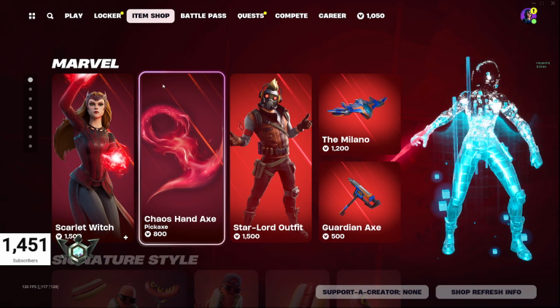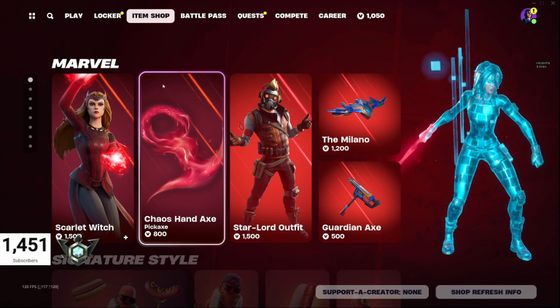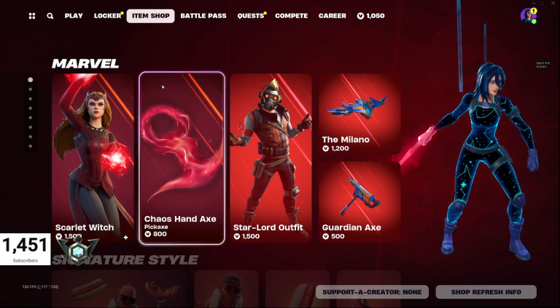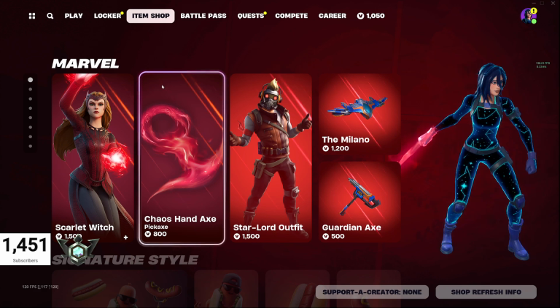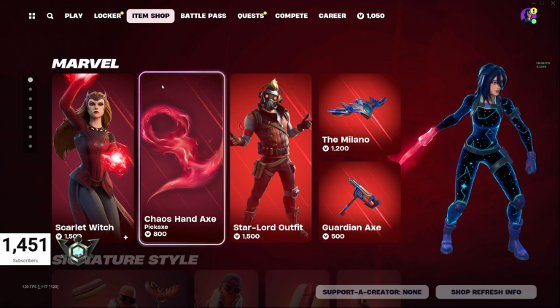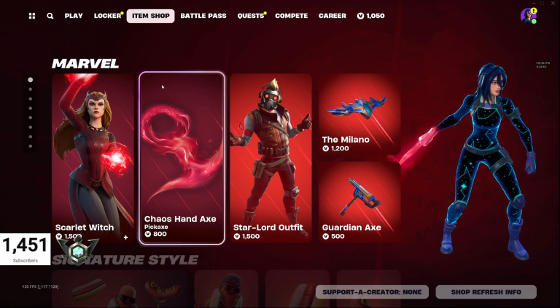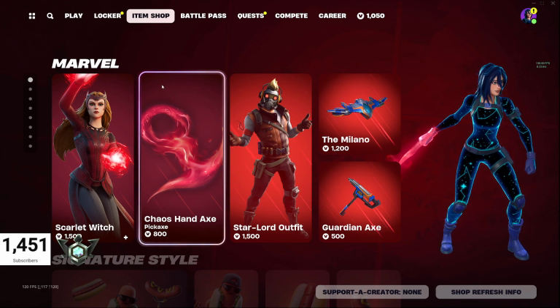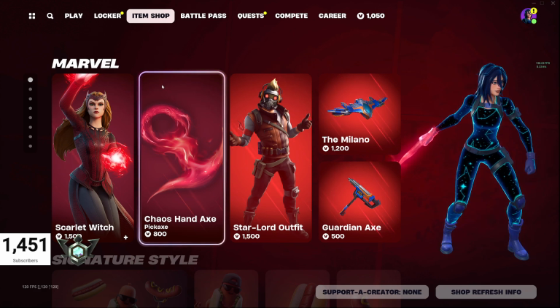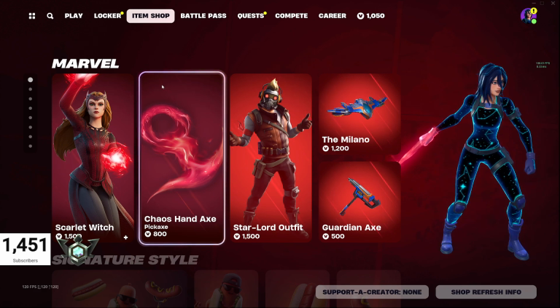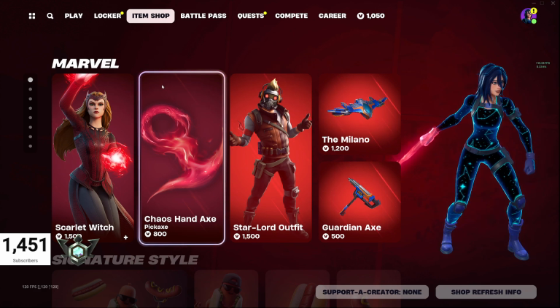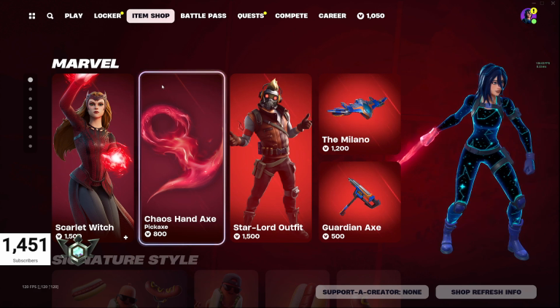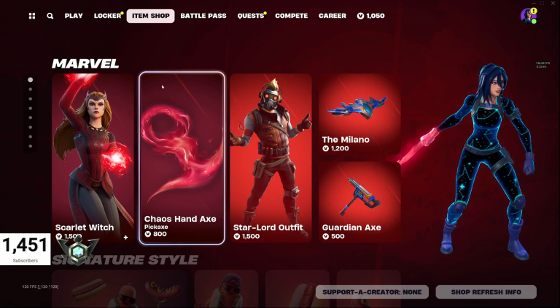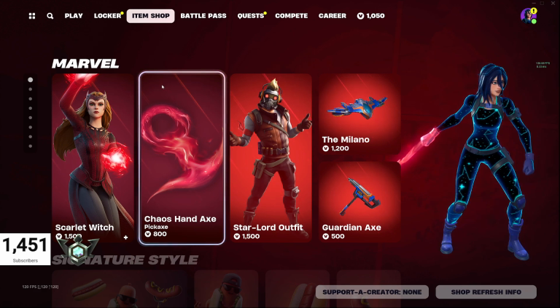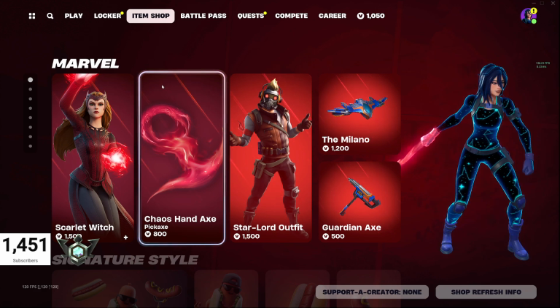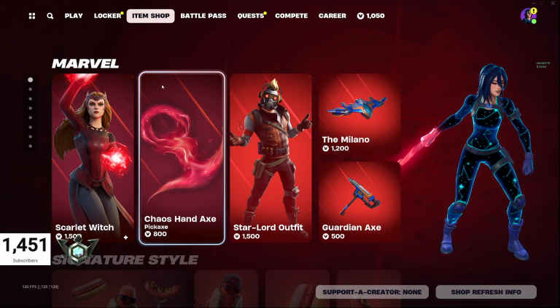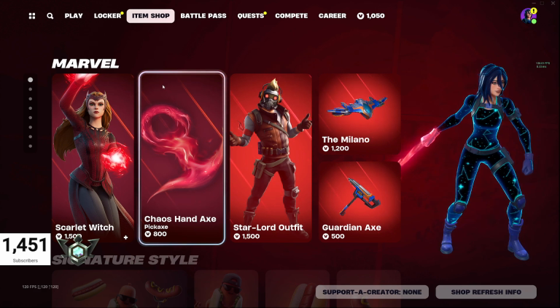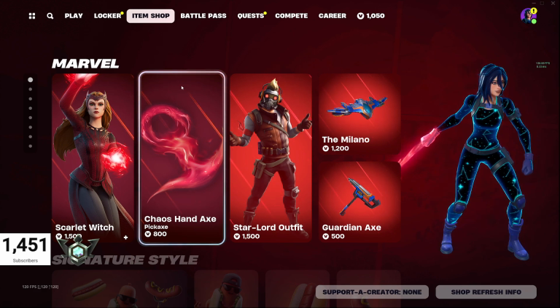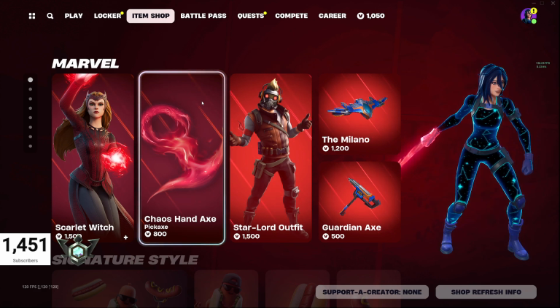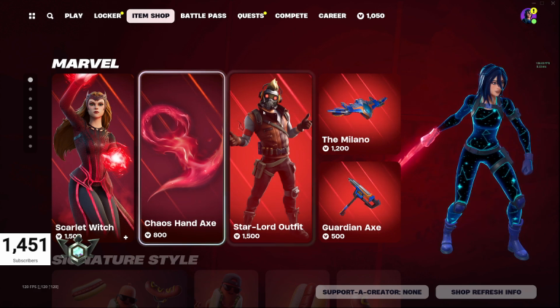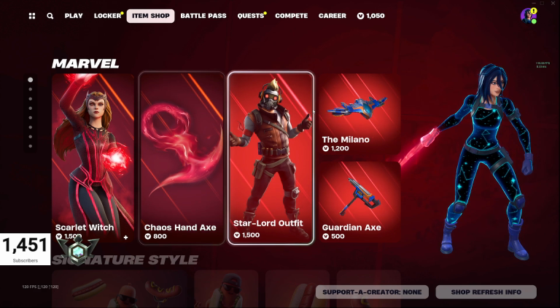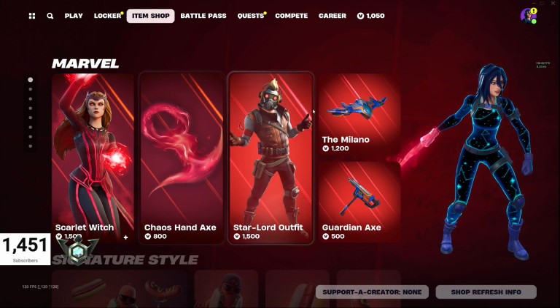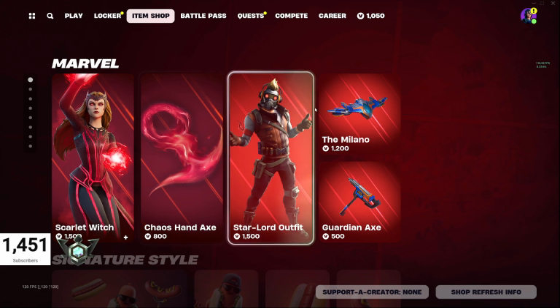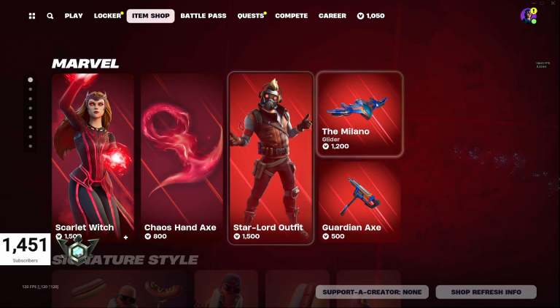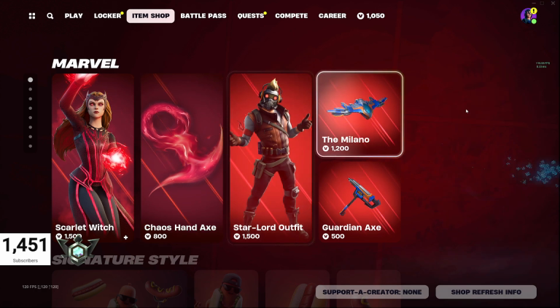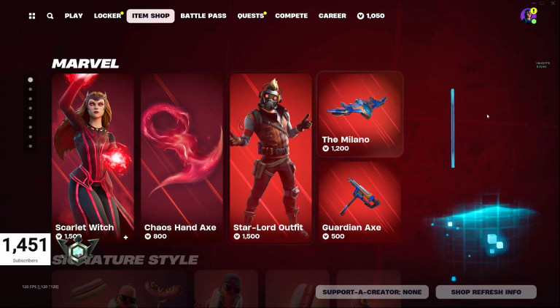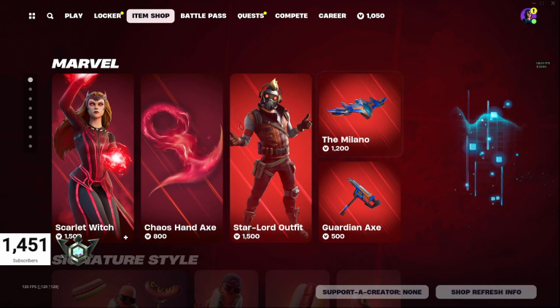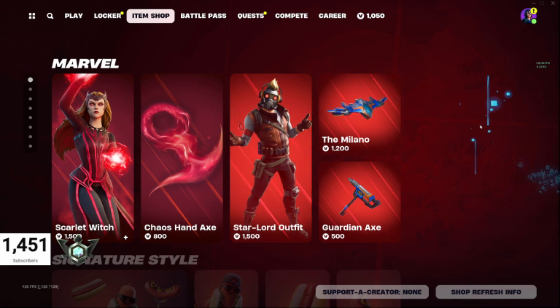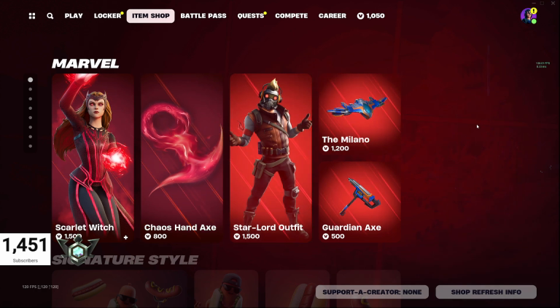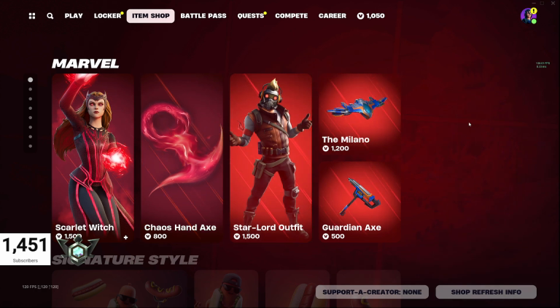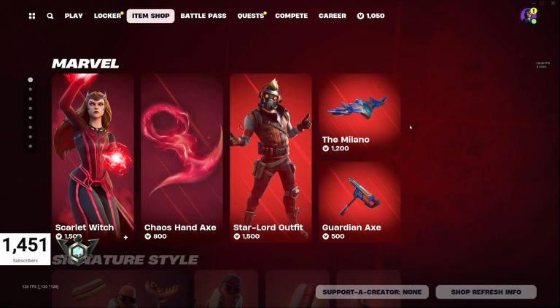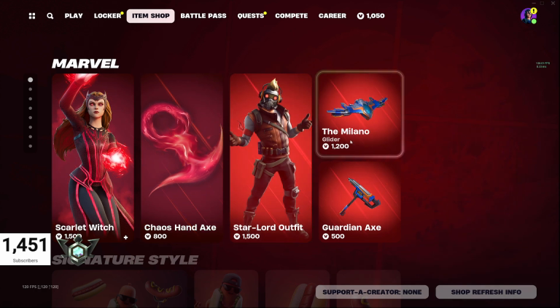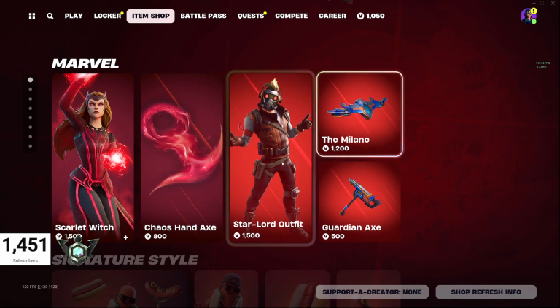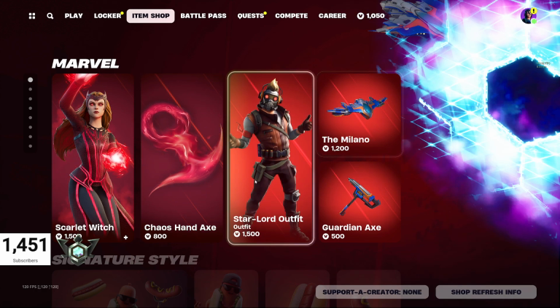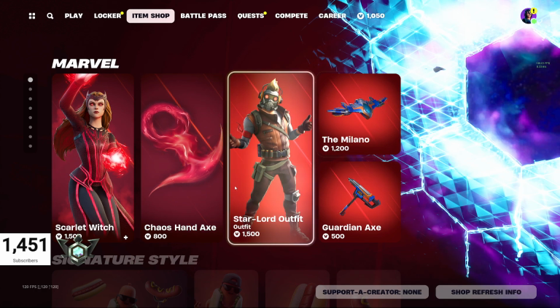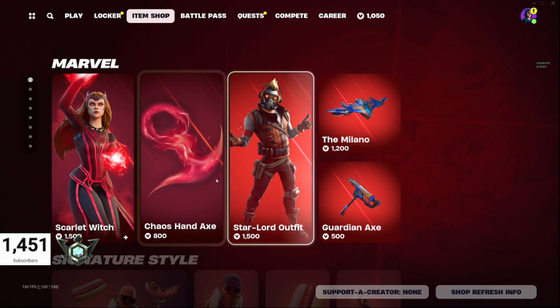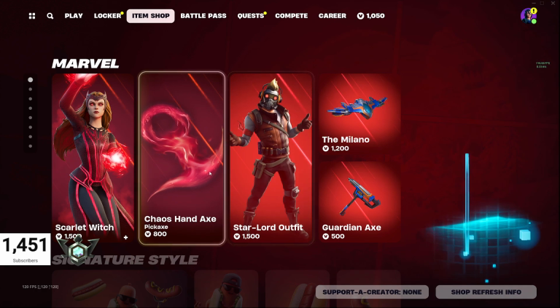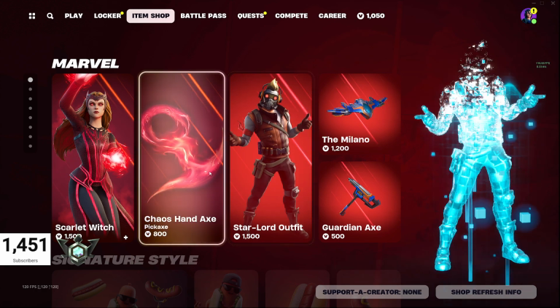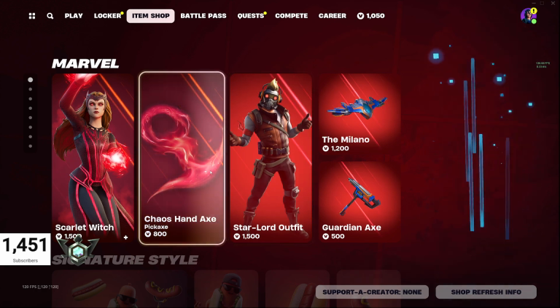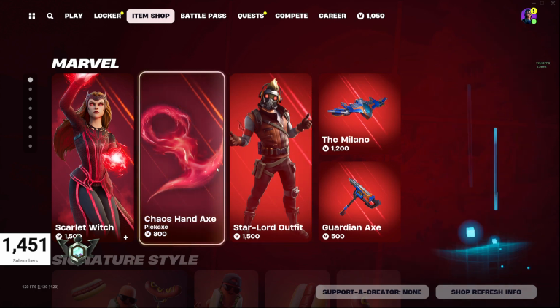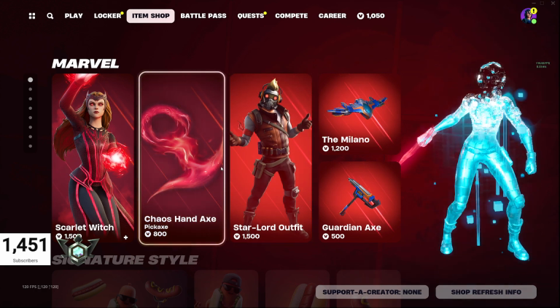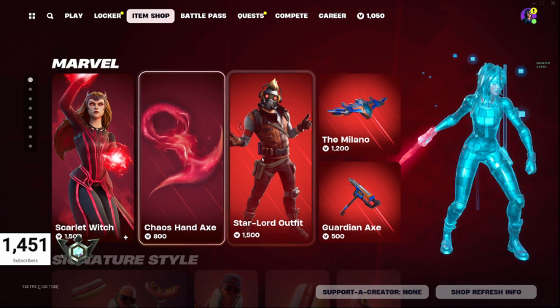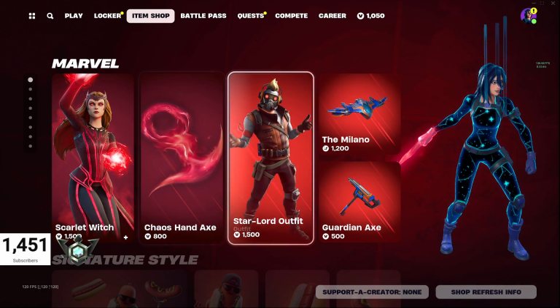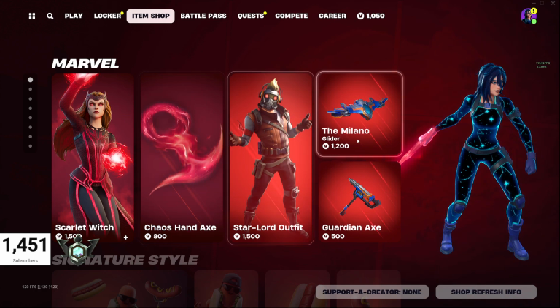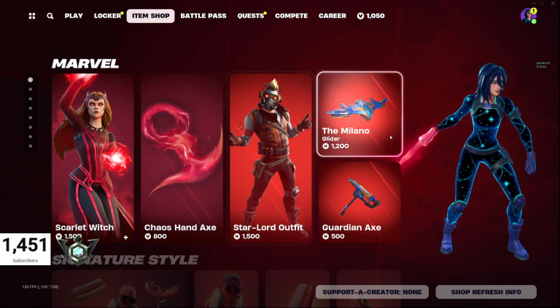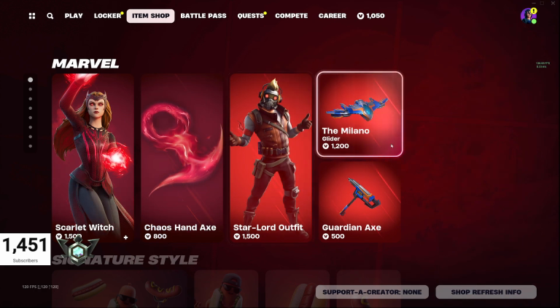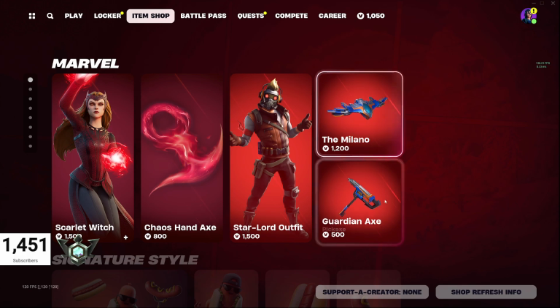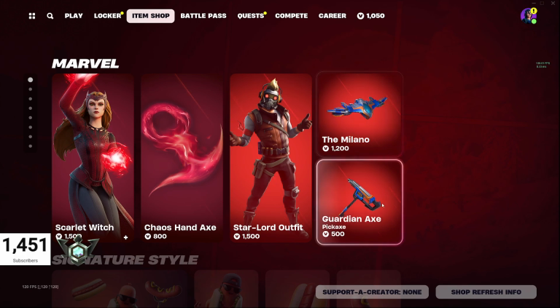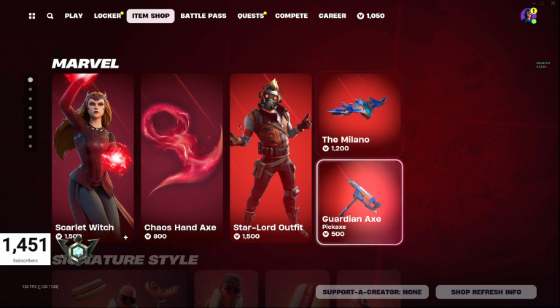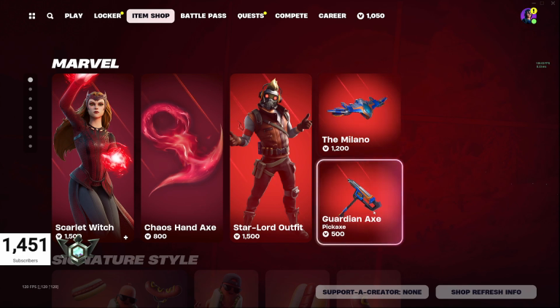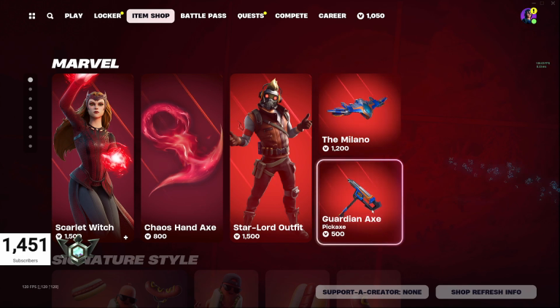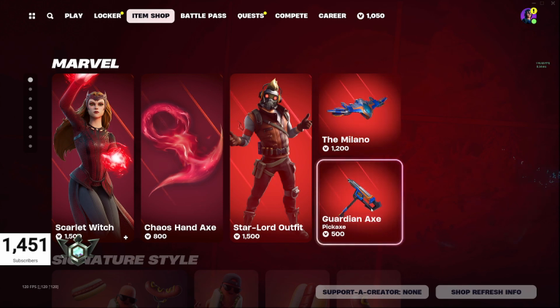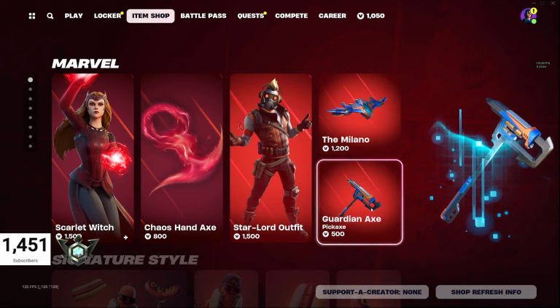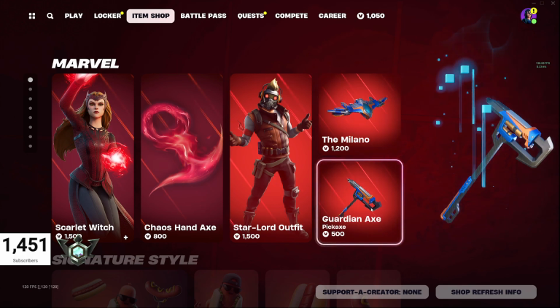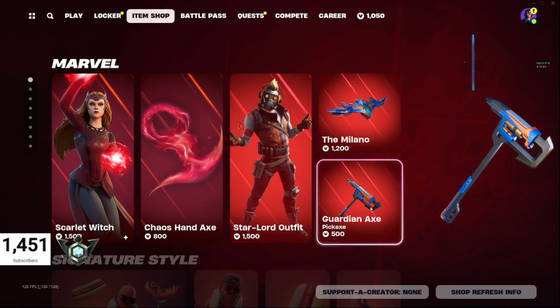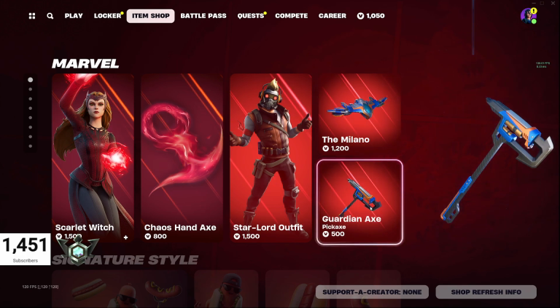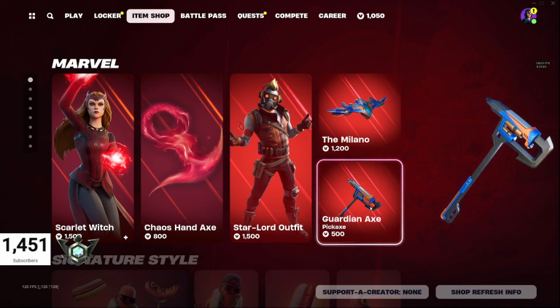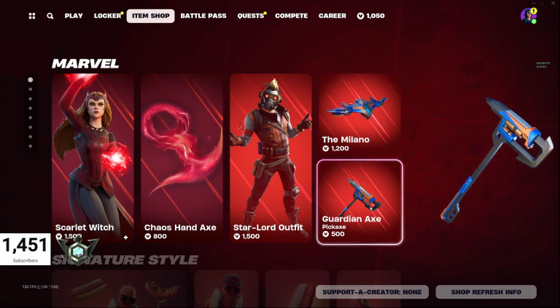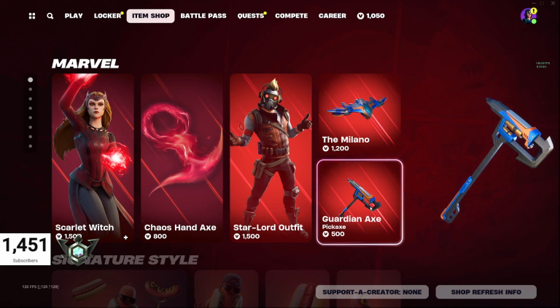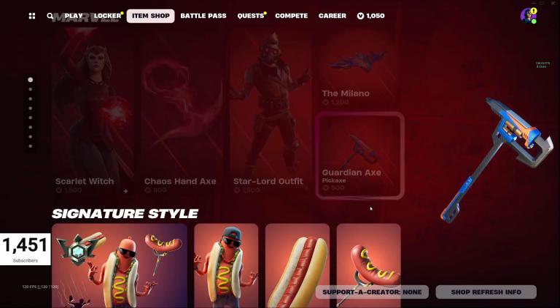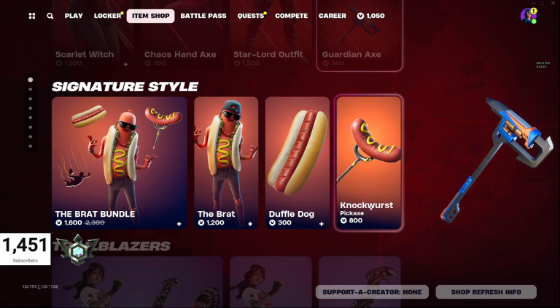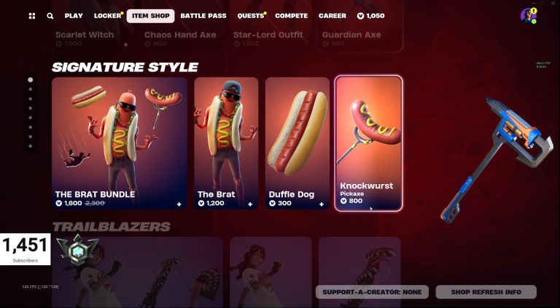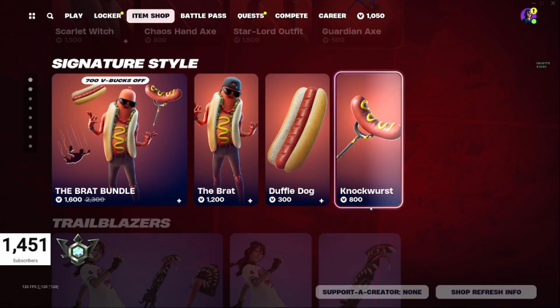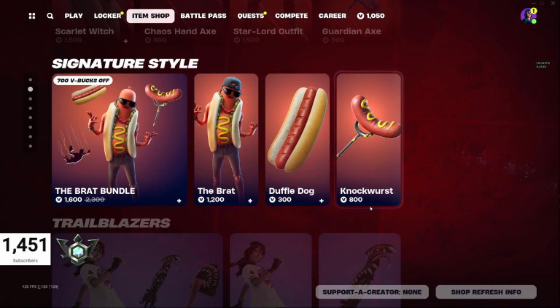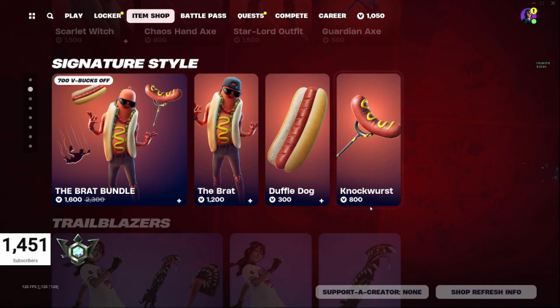Alright, so Scarlet Witch and Star-Lord are still in the item shop with the Chaos Hand Axe, the Milano, and the Guardian Axe Pickaxe.